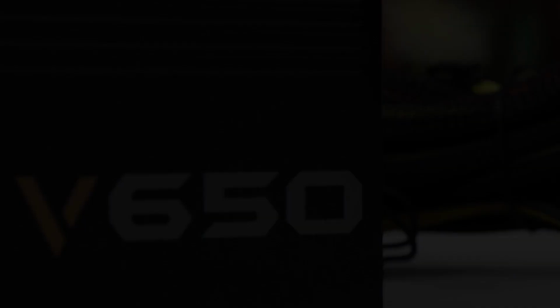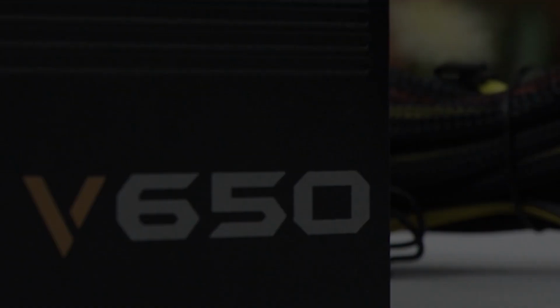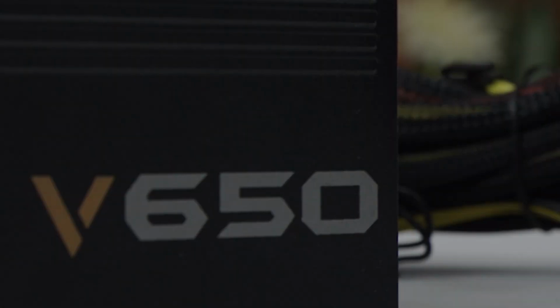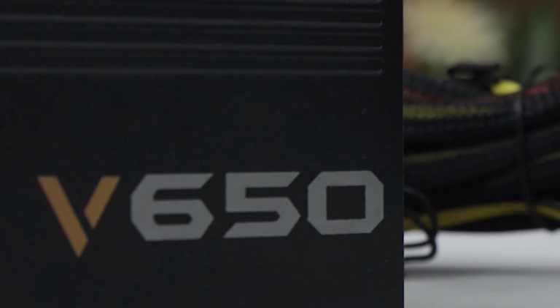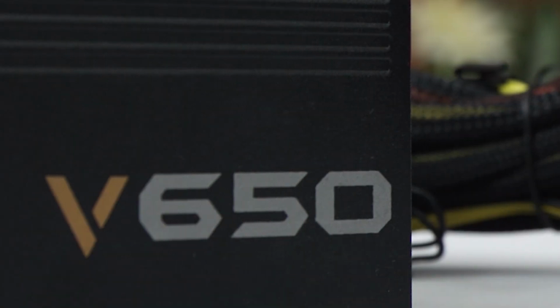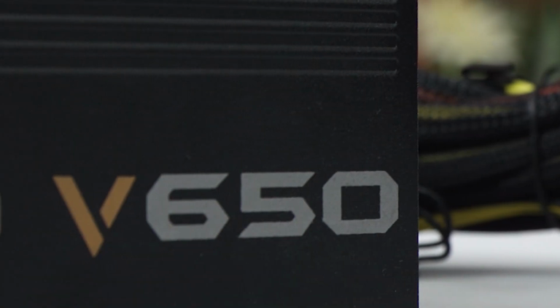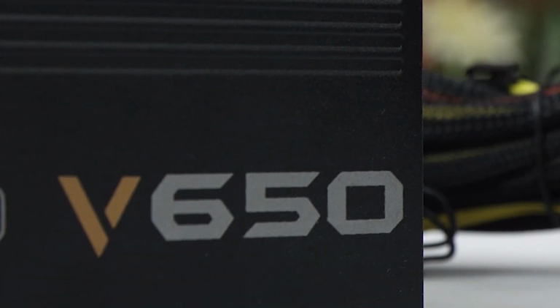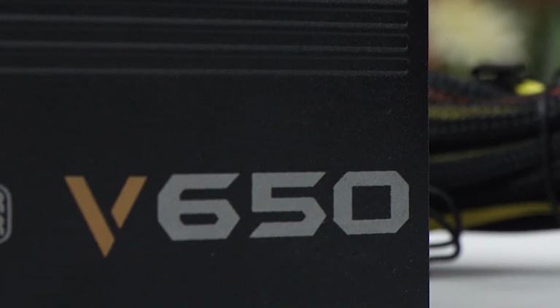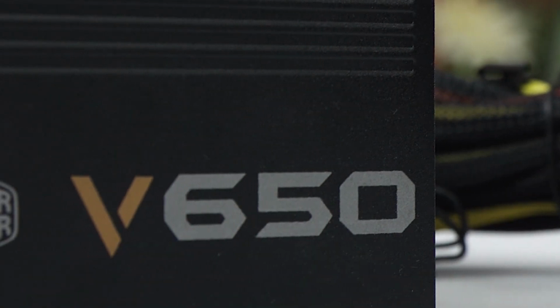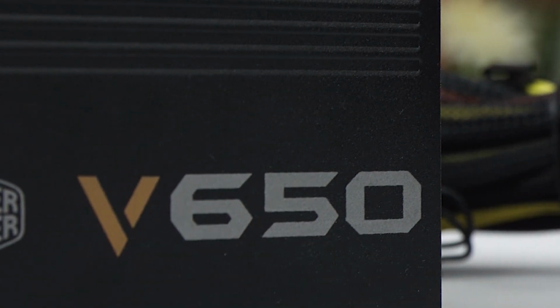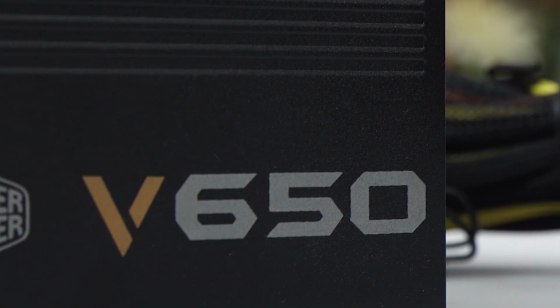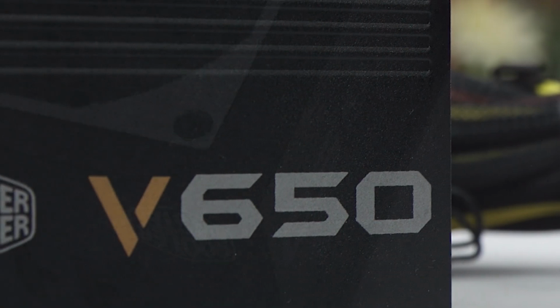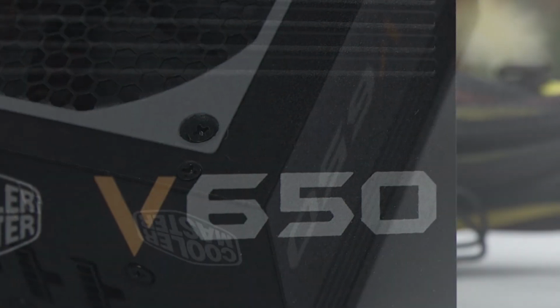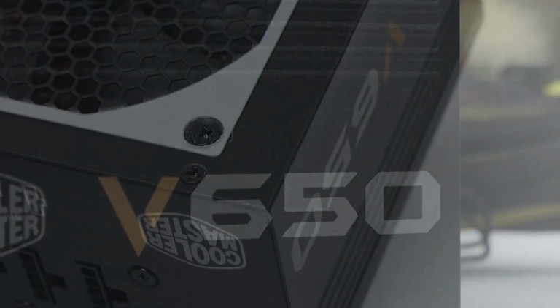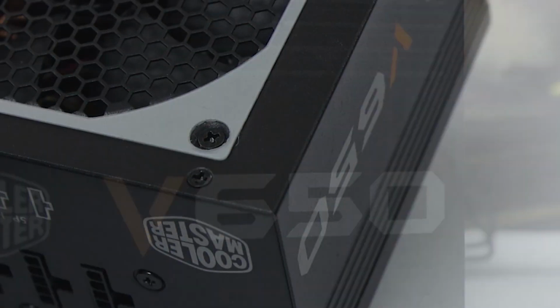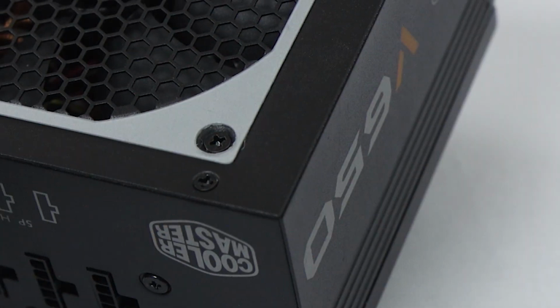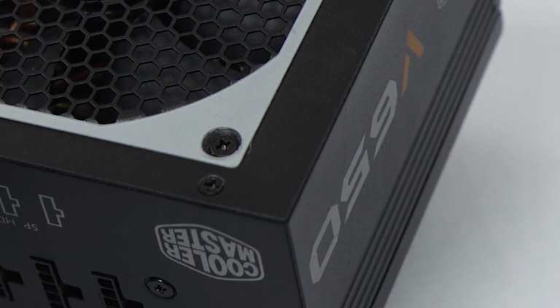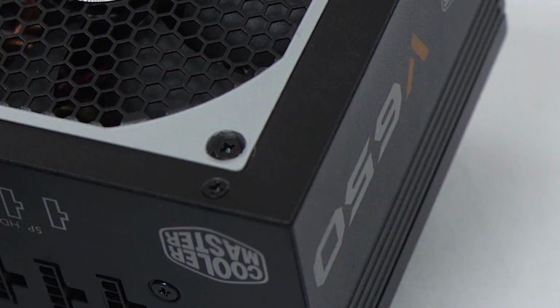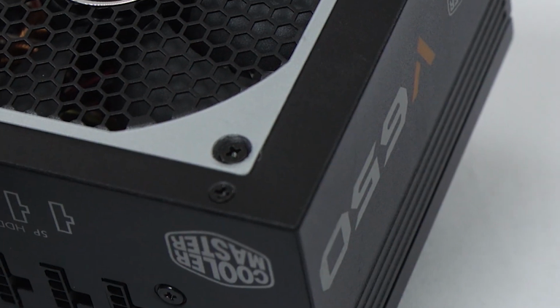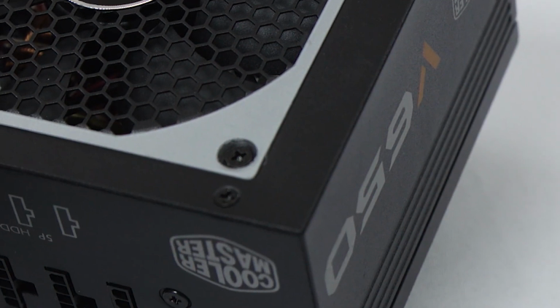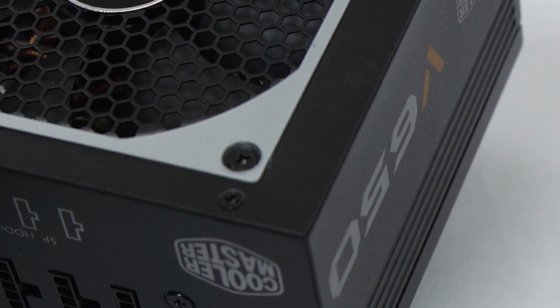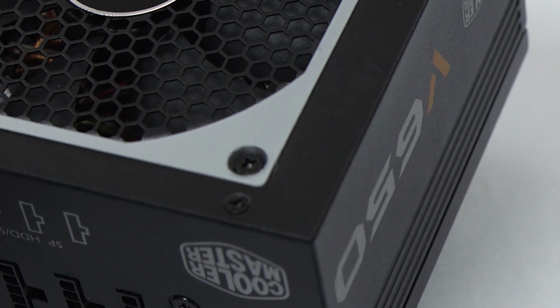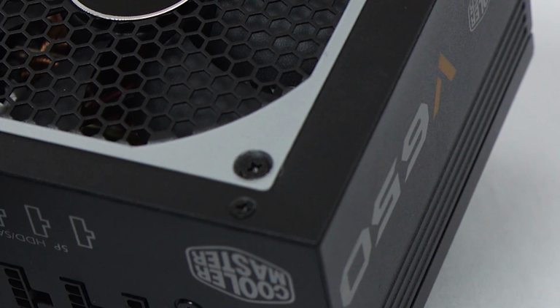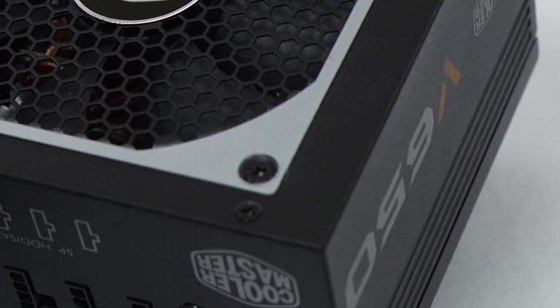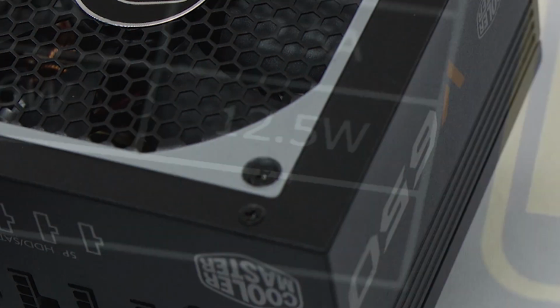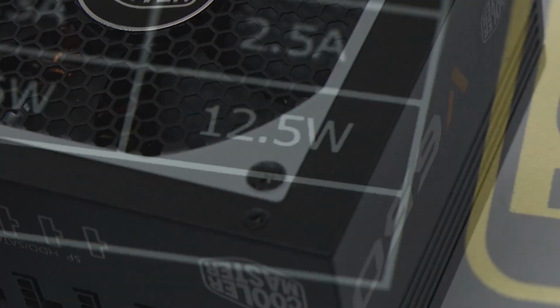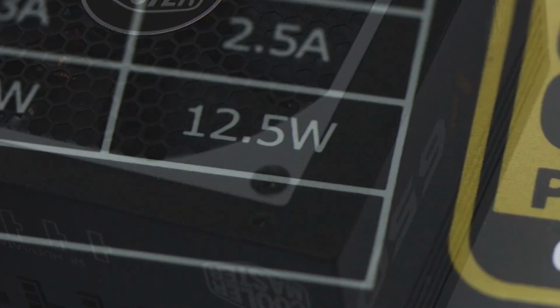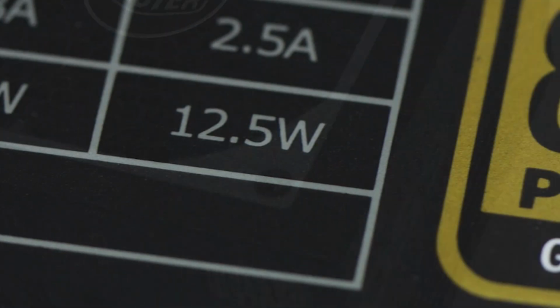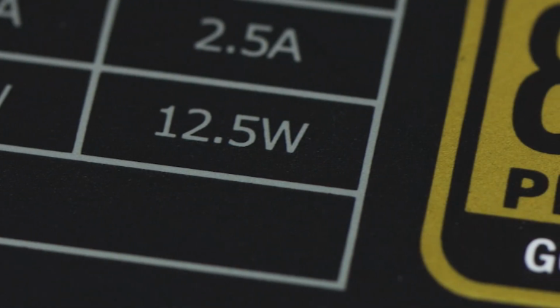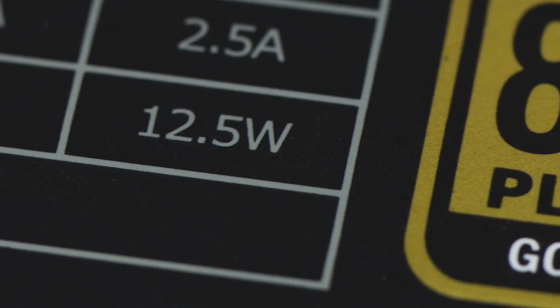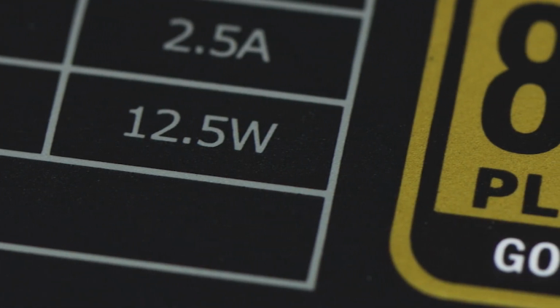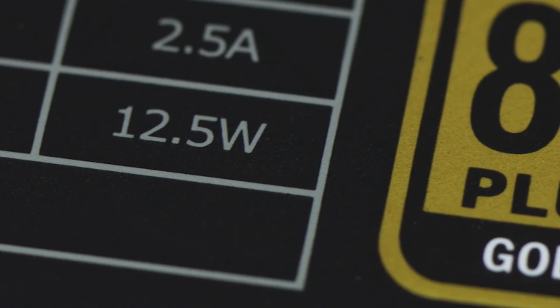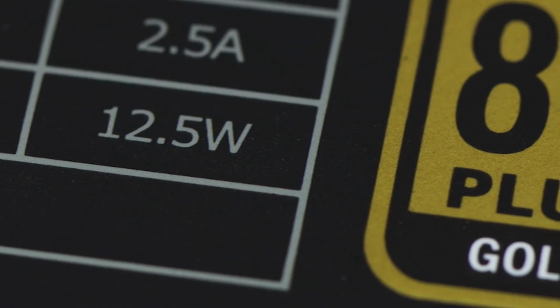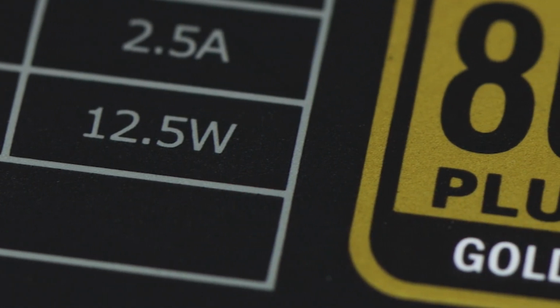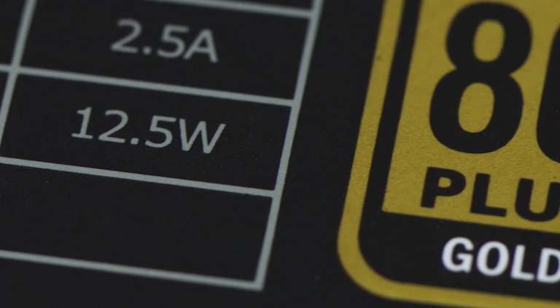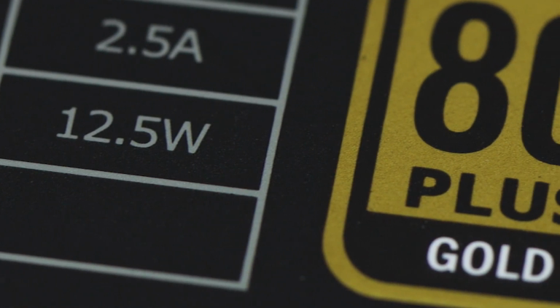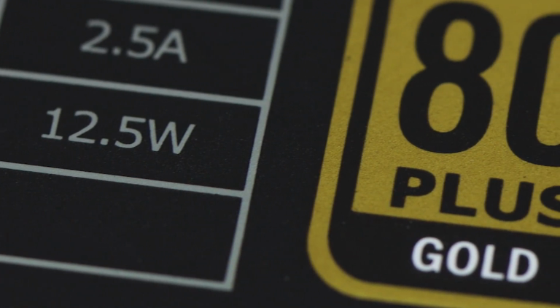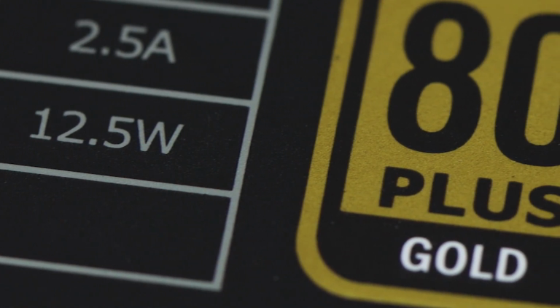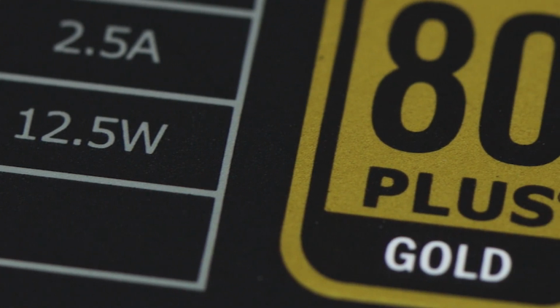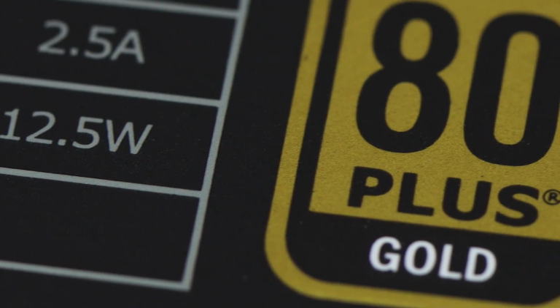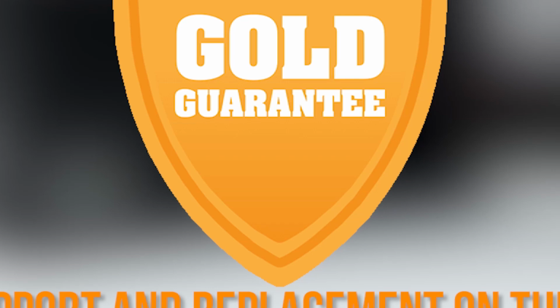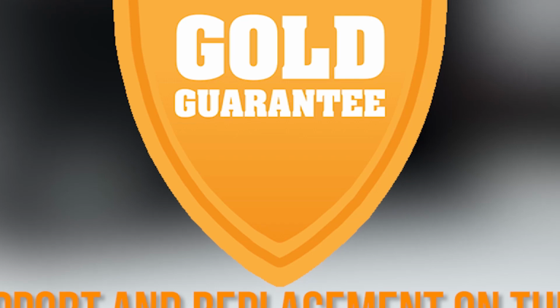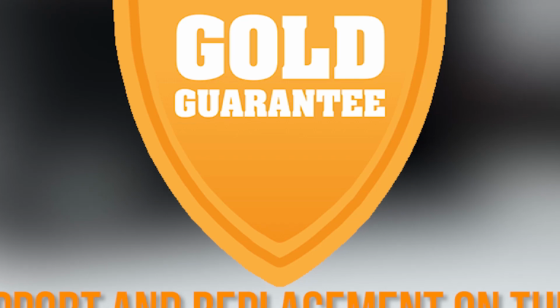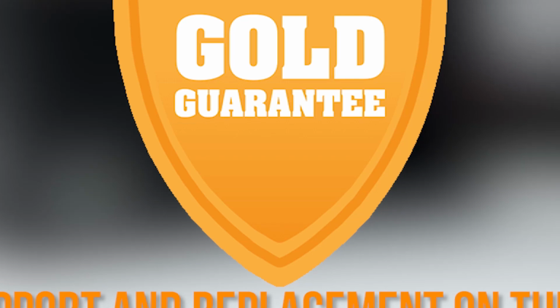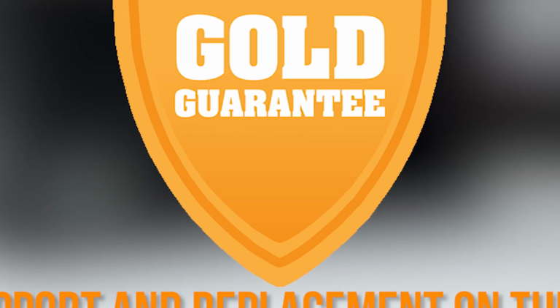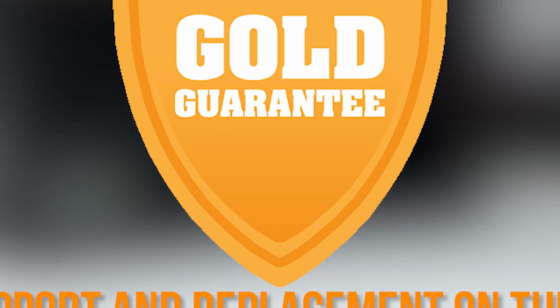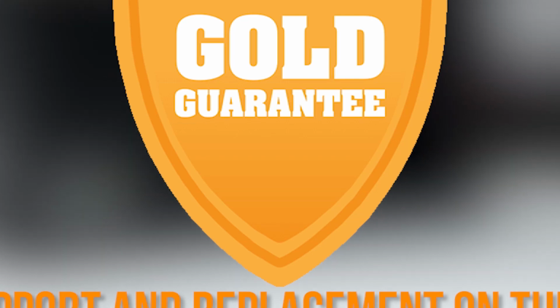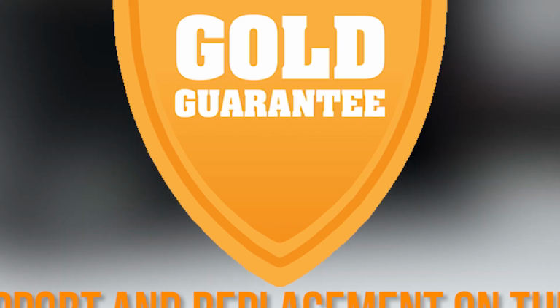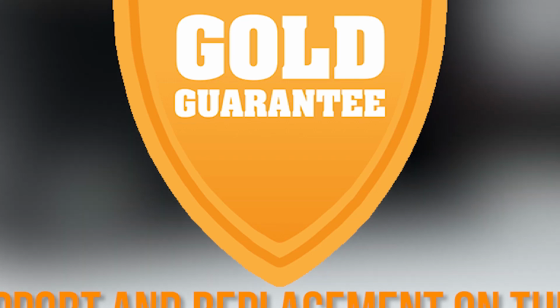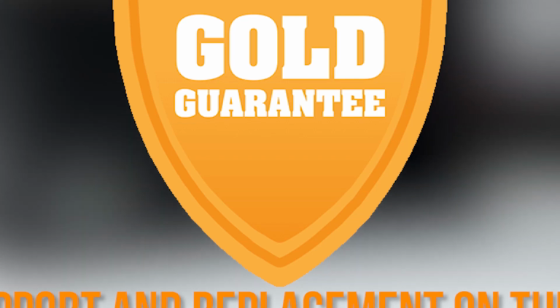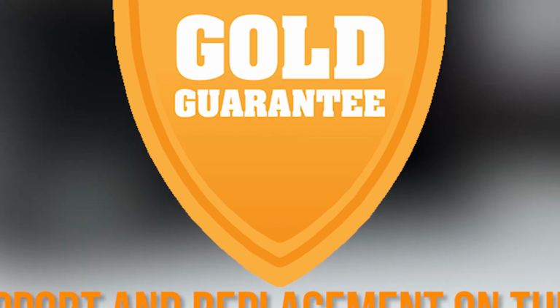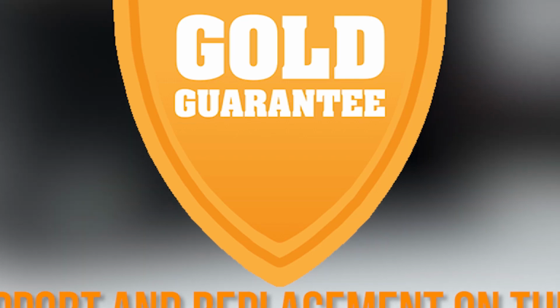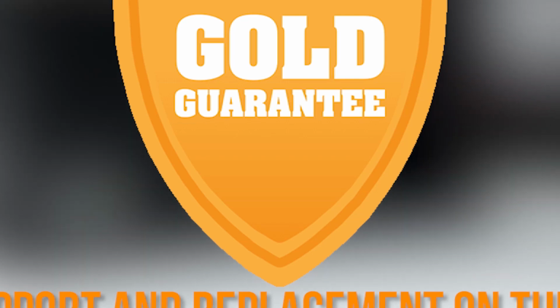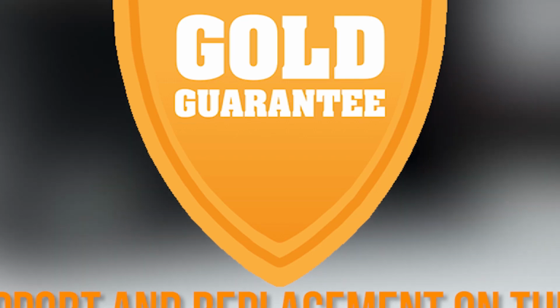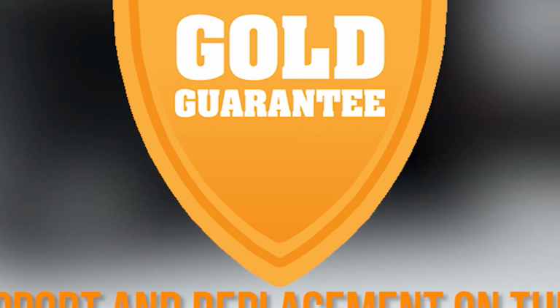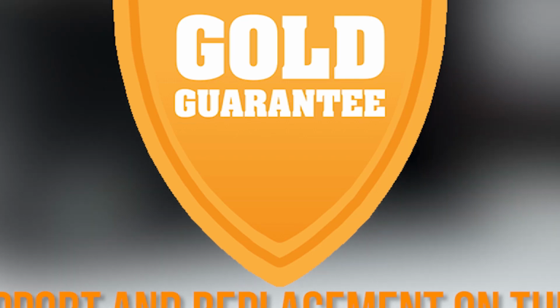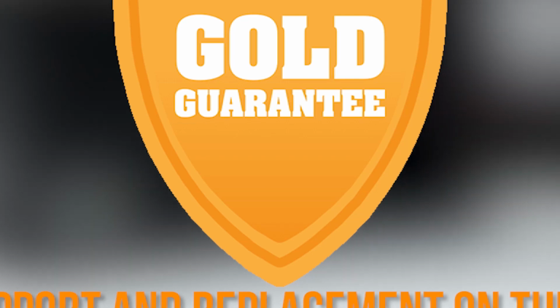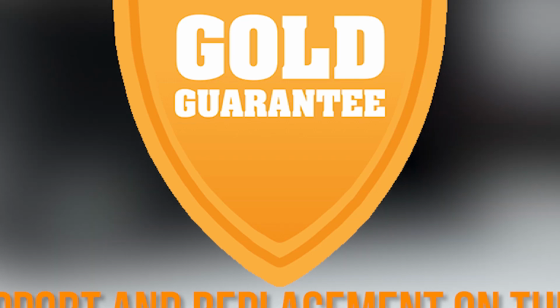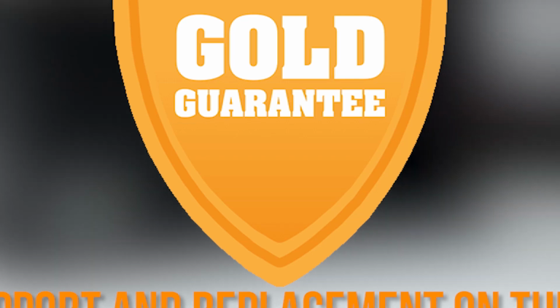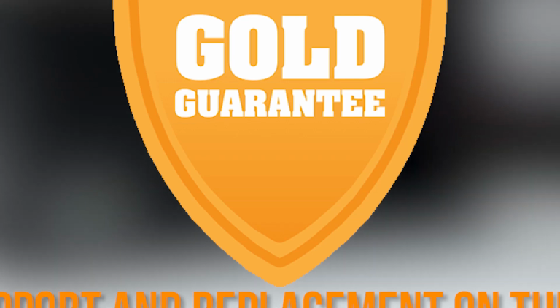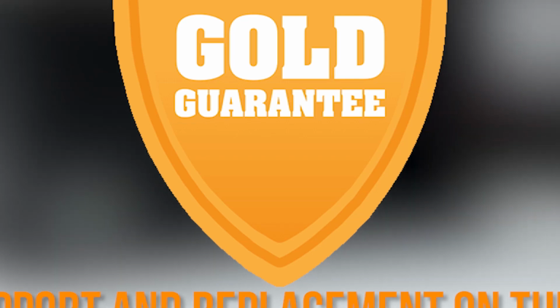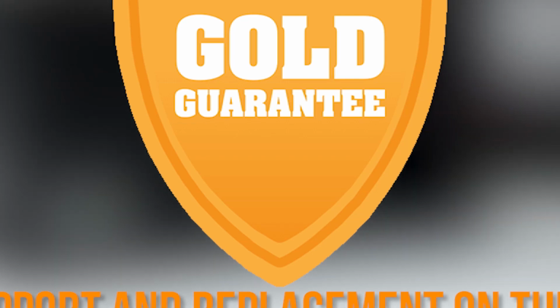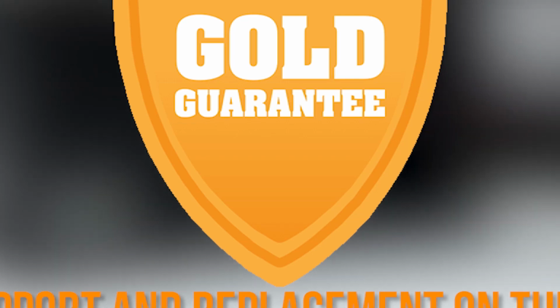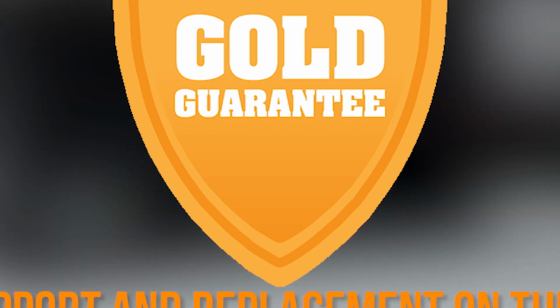Cooler Master V series semi-modular power supplies feature 80 Plus Gold efficiency and their Gold Guarantee five-year warranty. Click now to learn more.